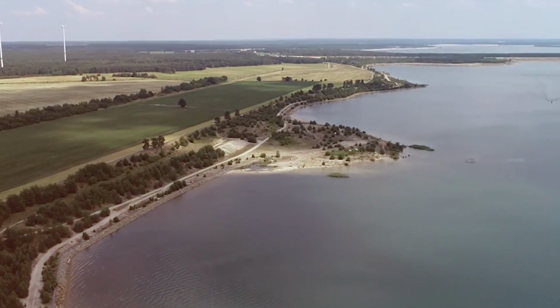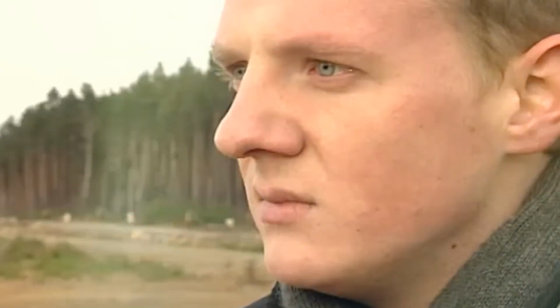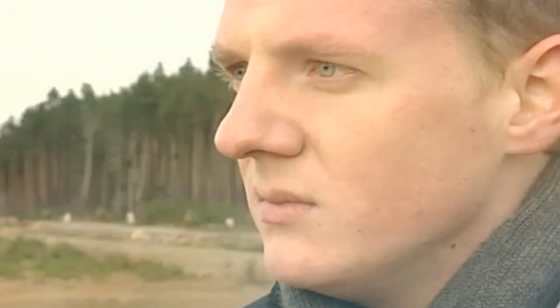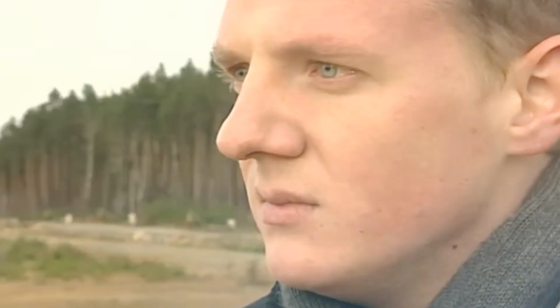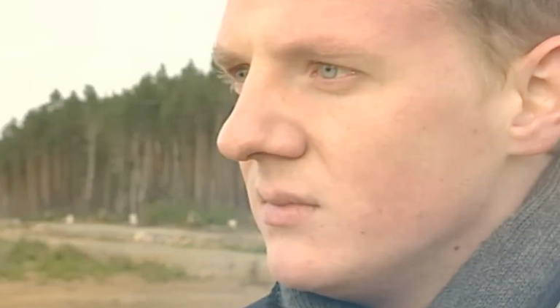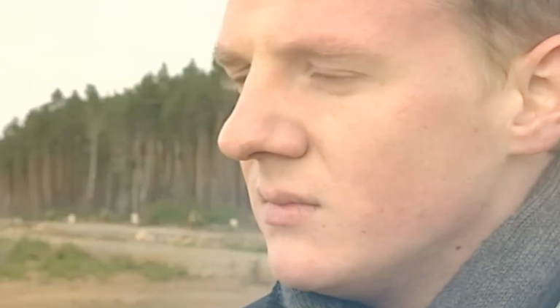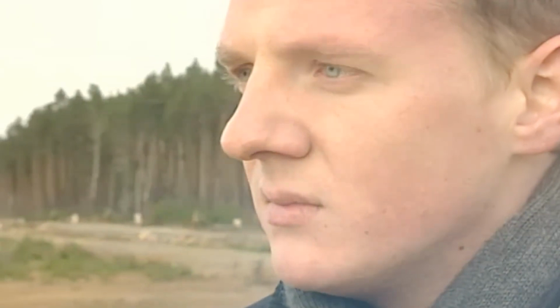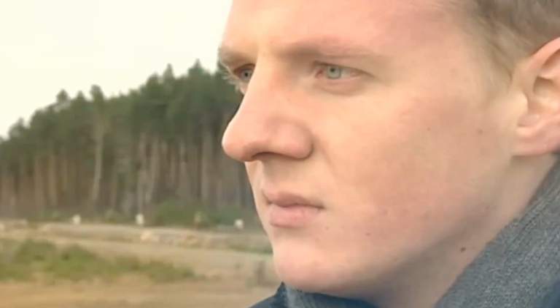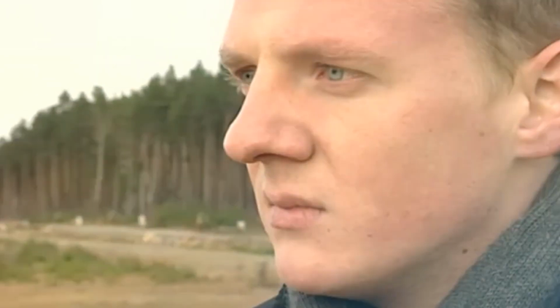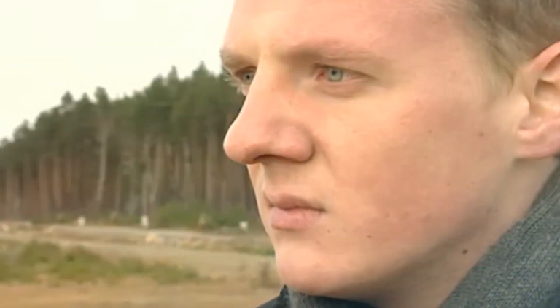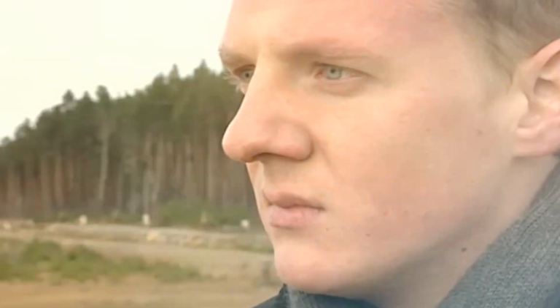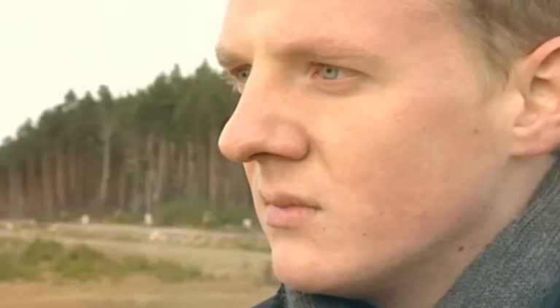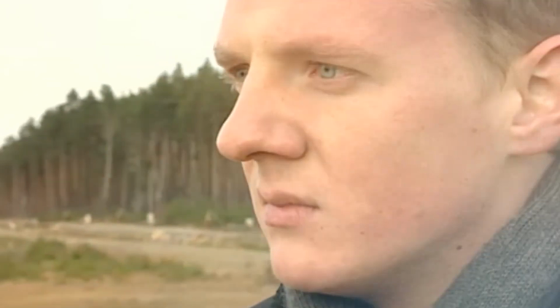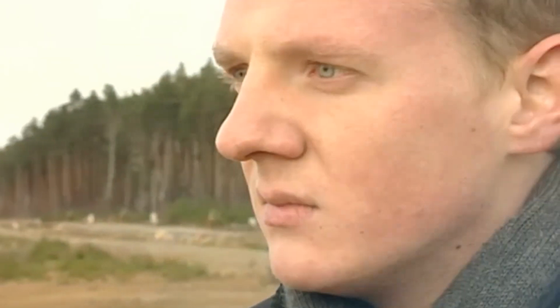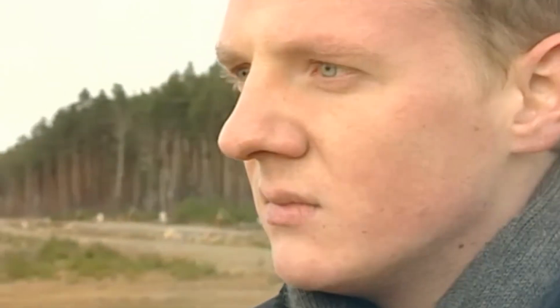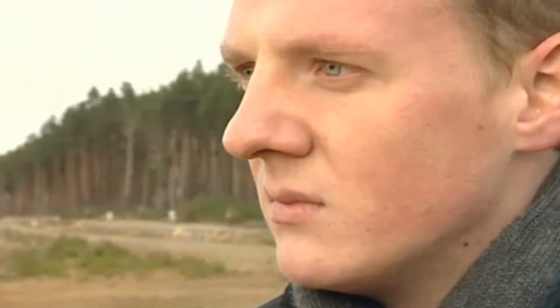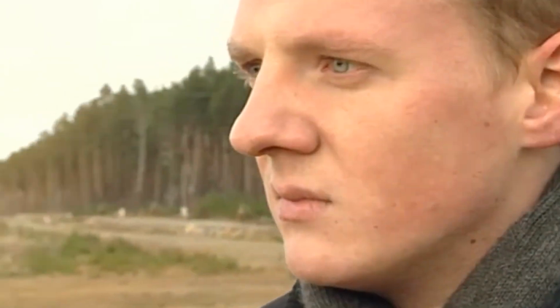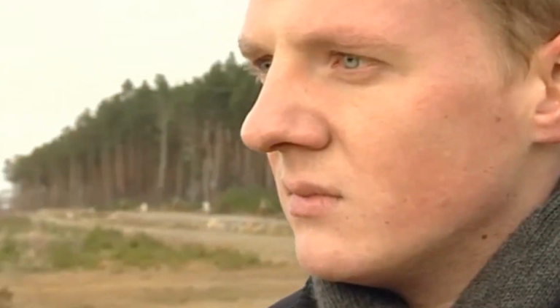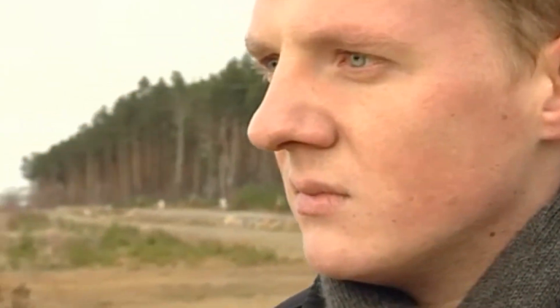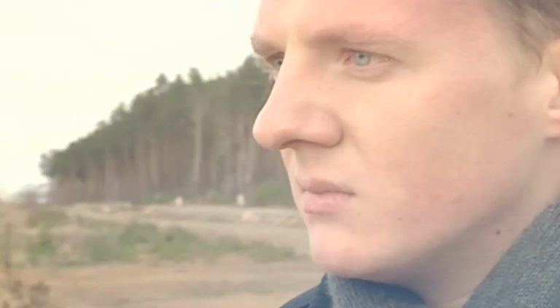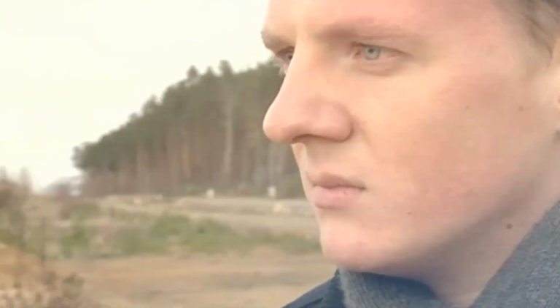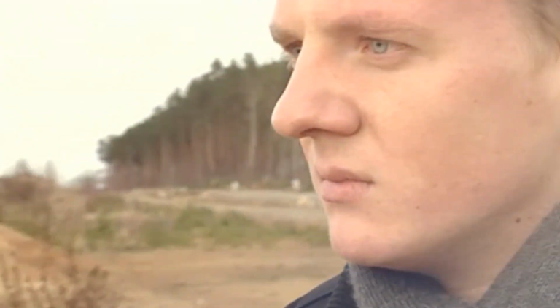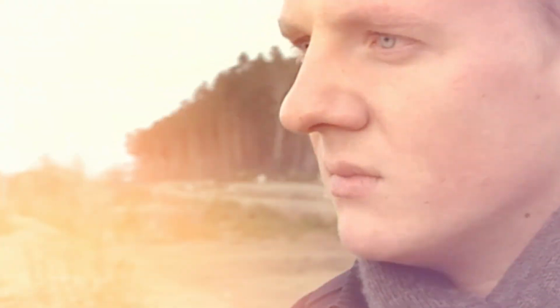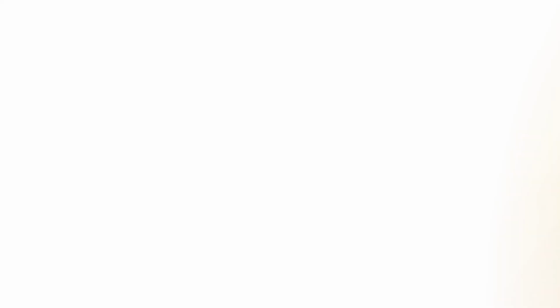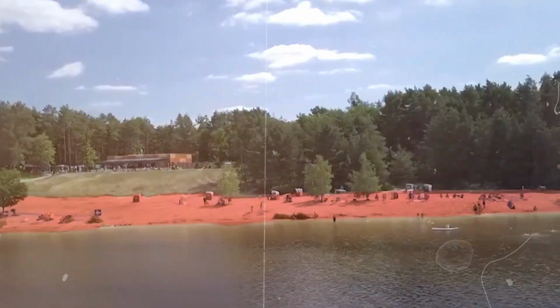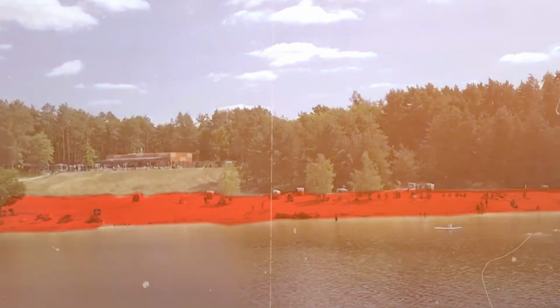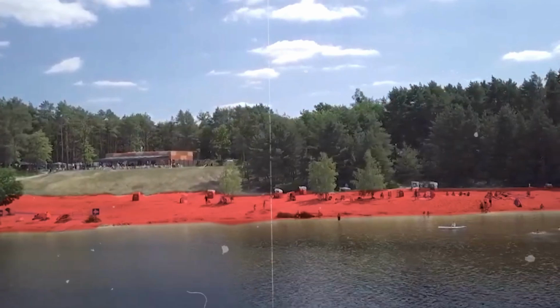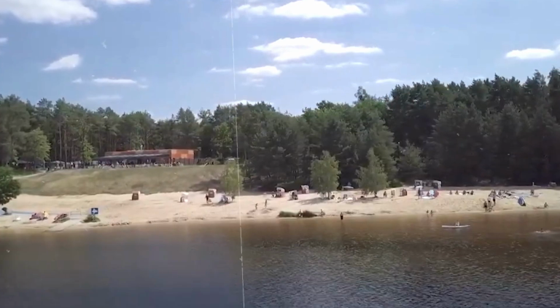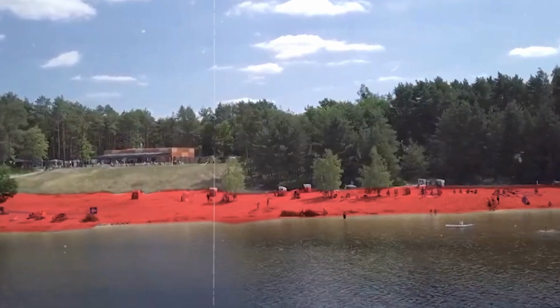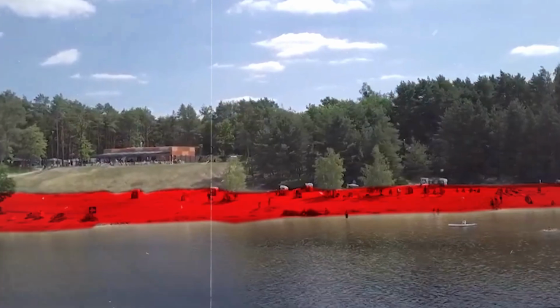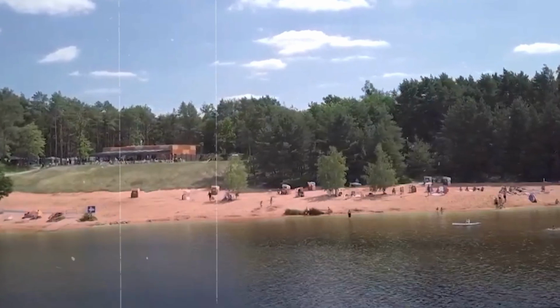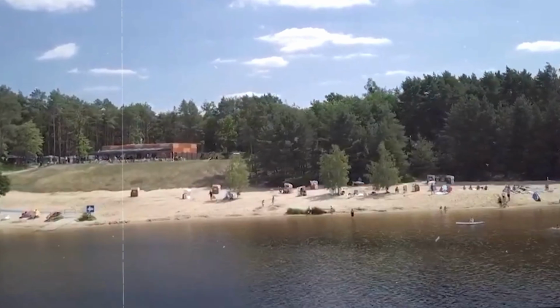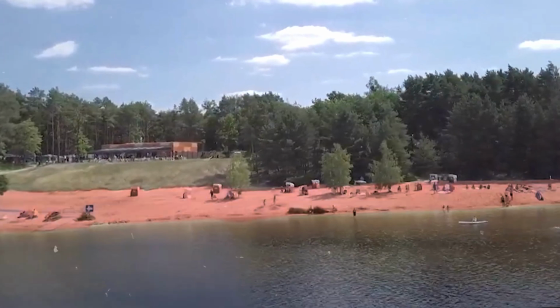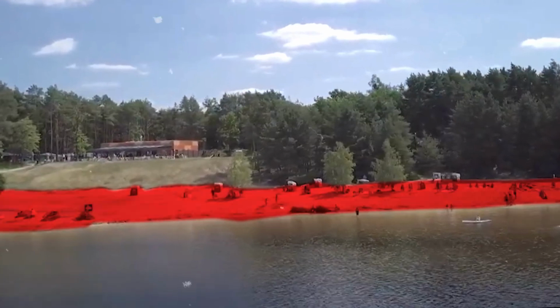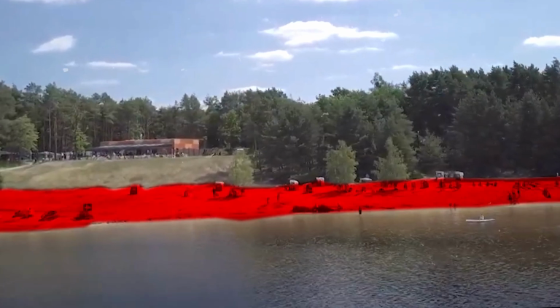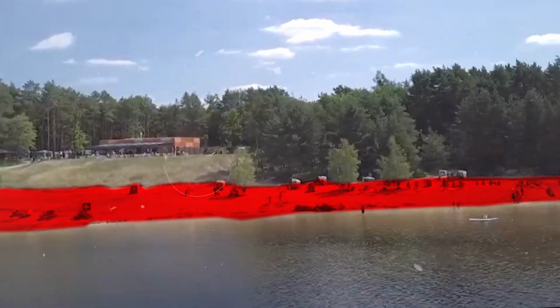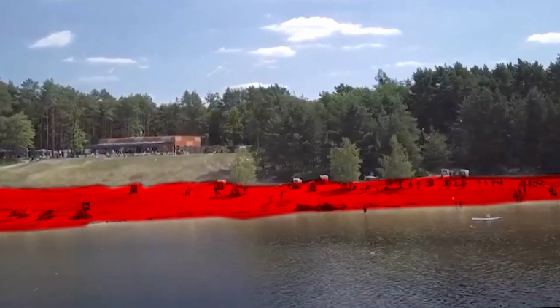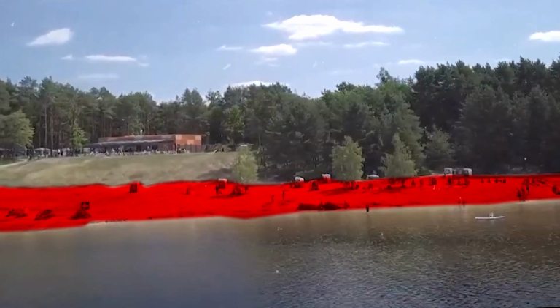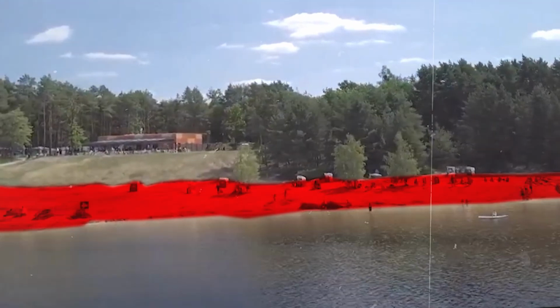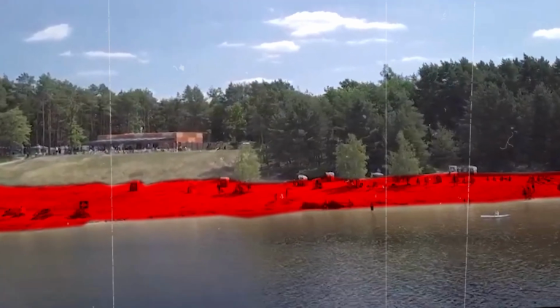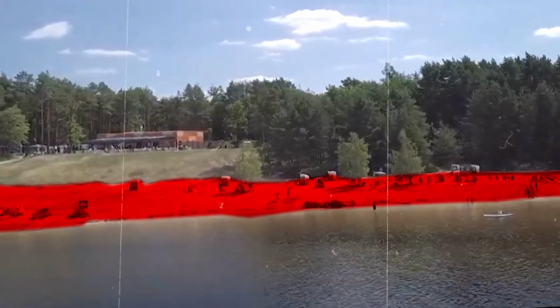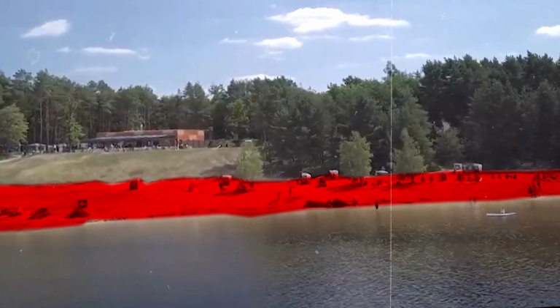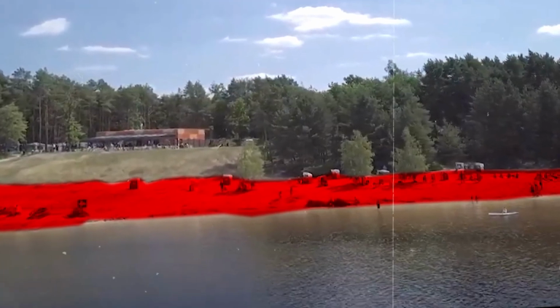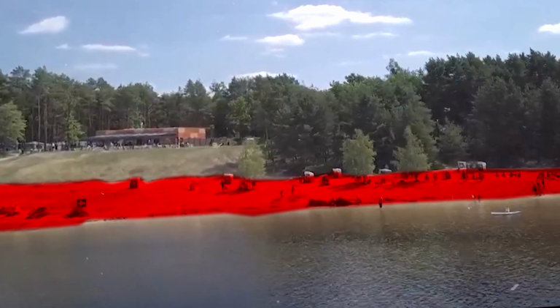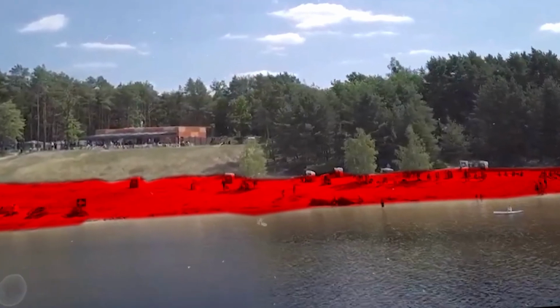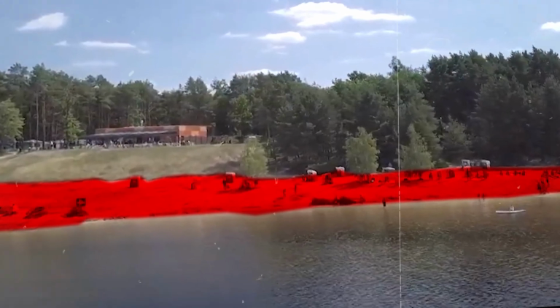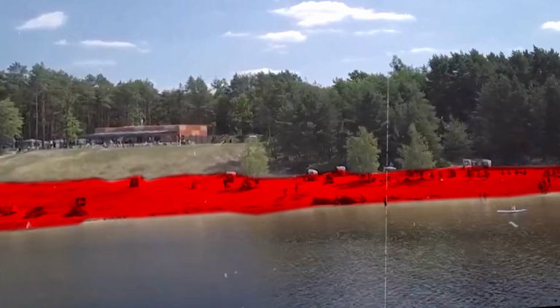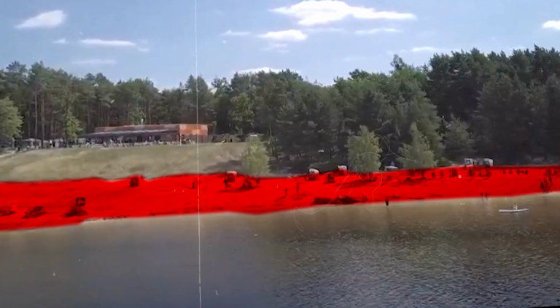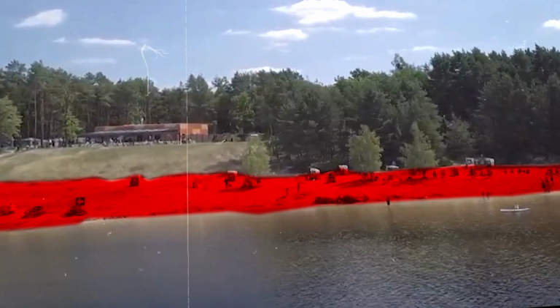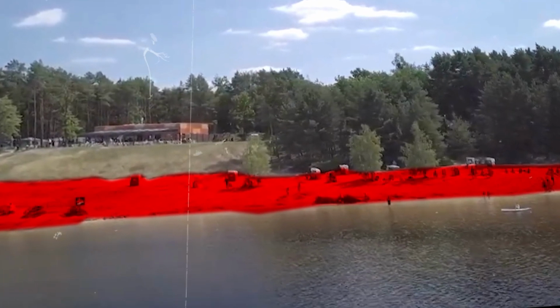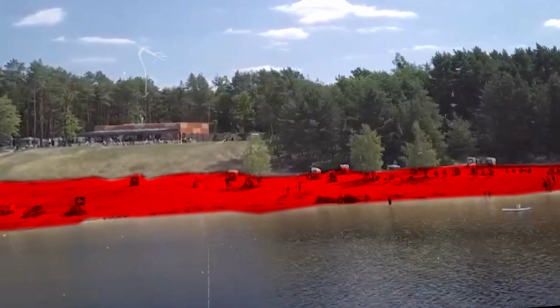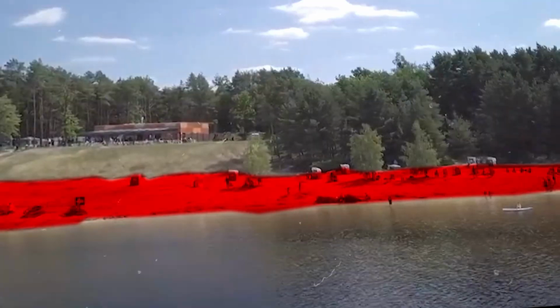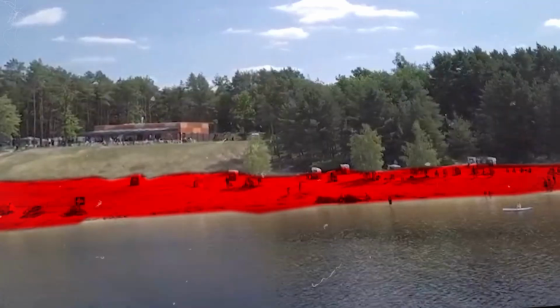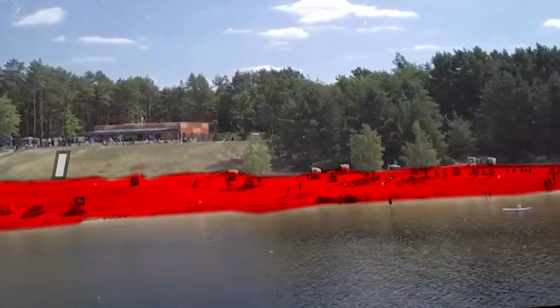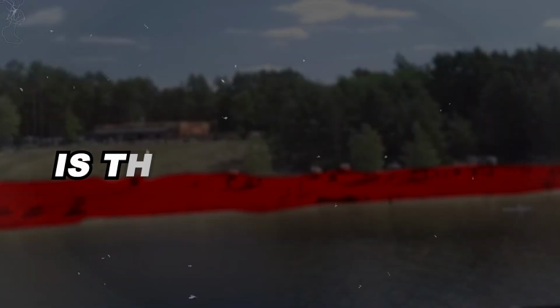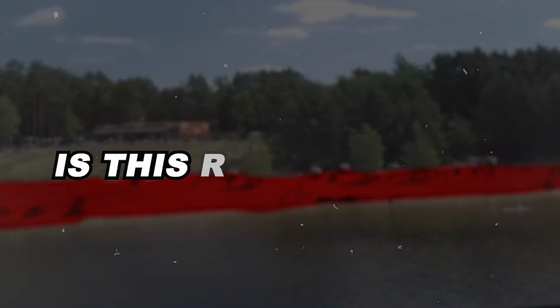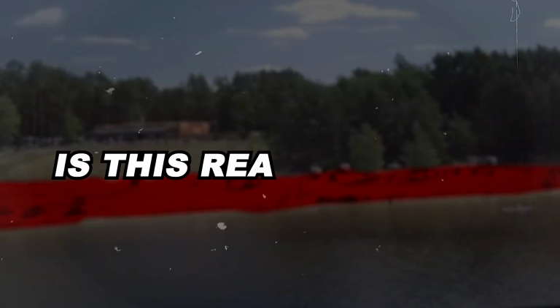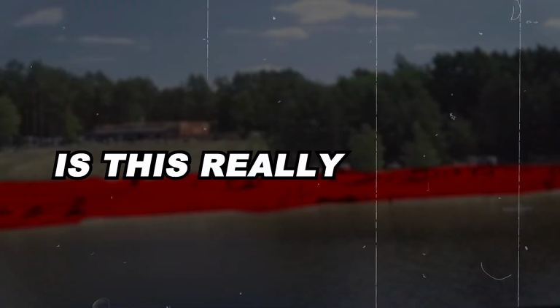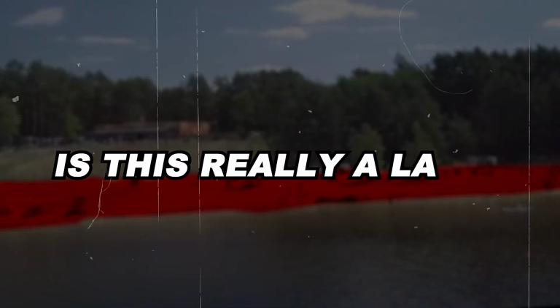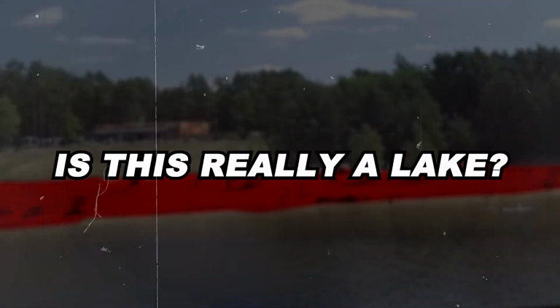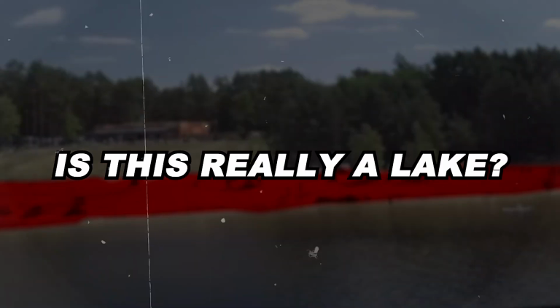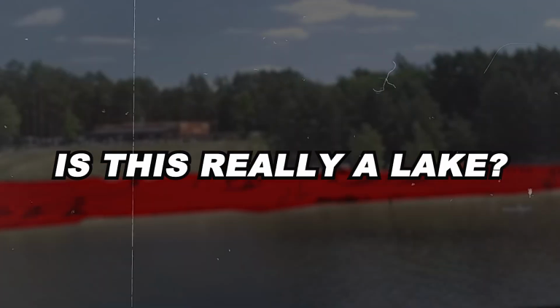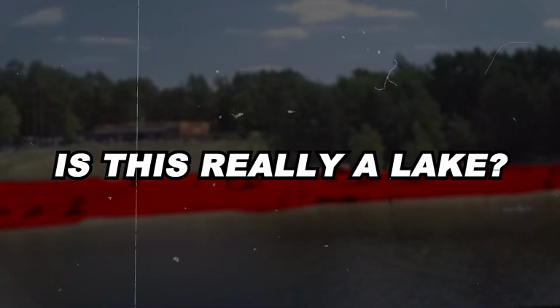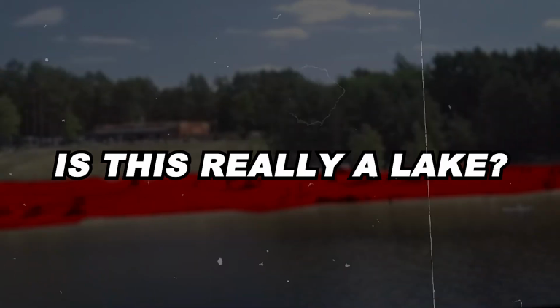But when you look closer, something feels off. The edges look too straight, the slopes too even. Is this really a lake?